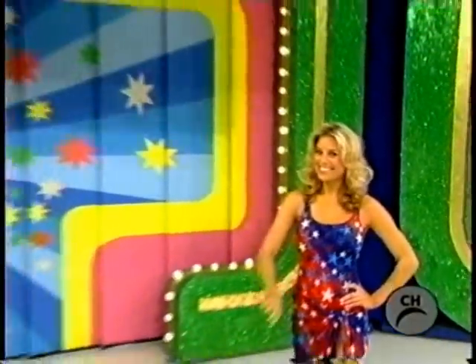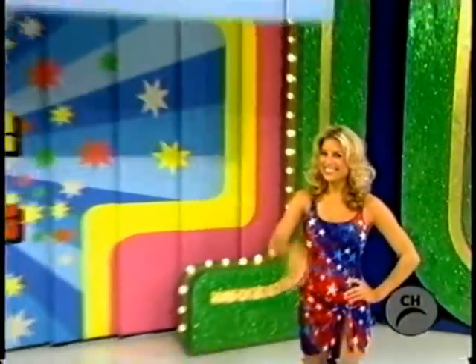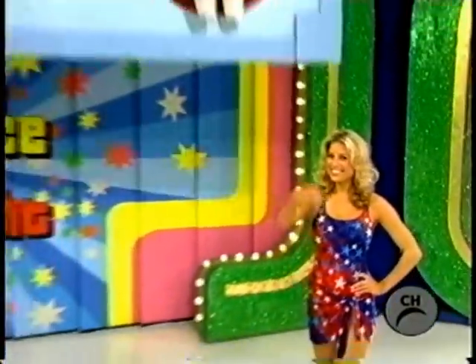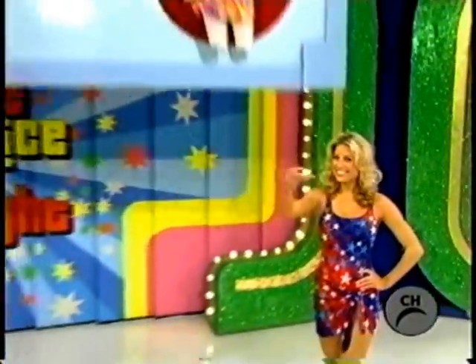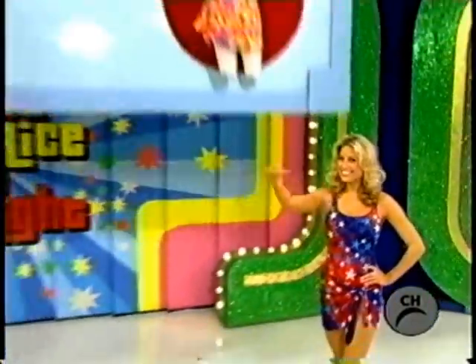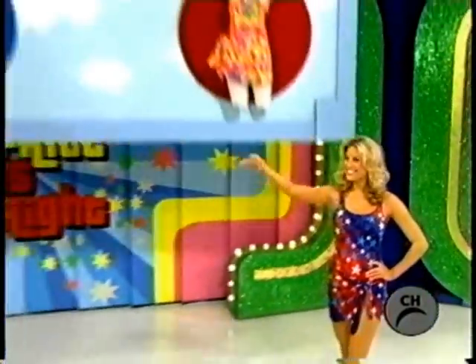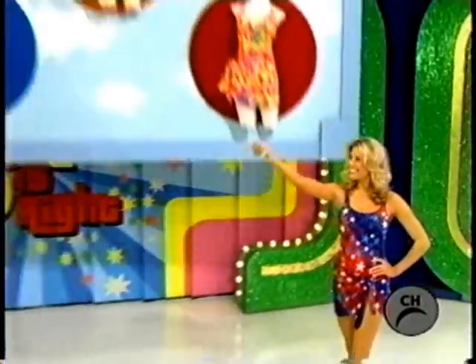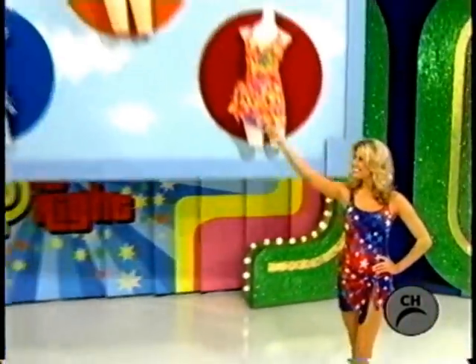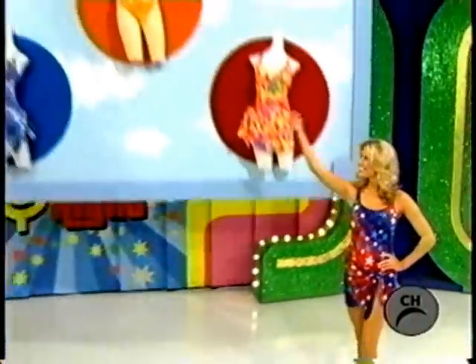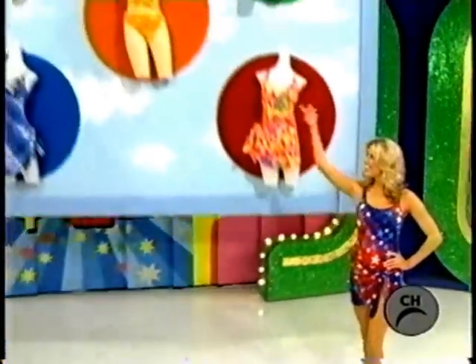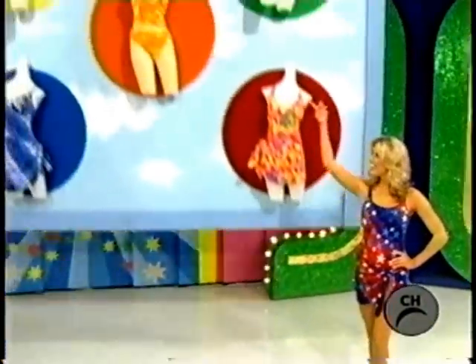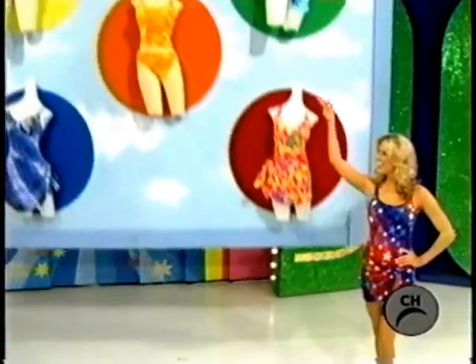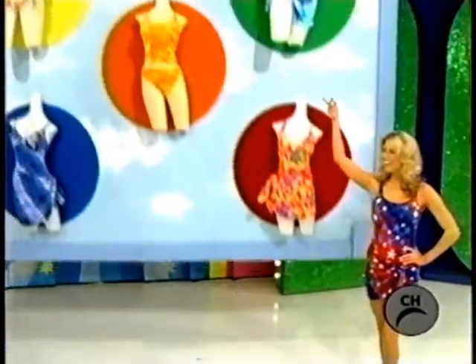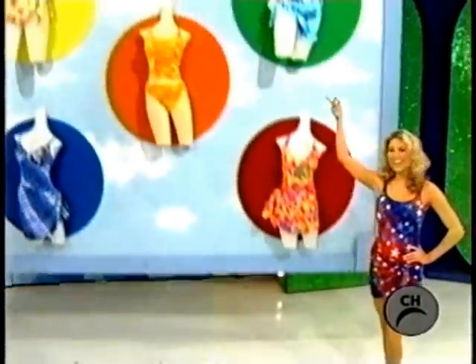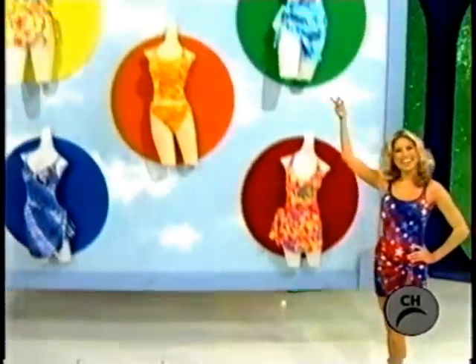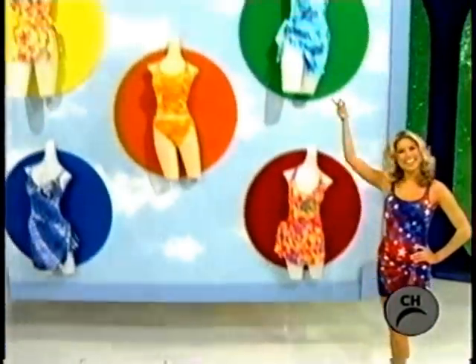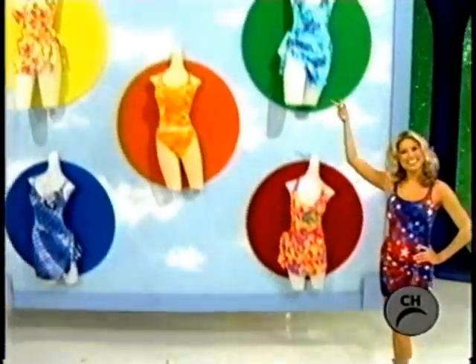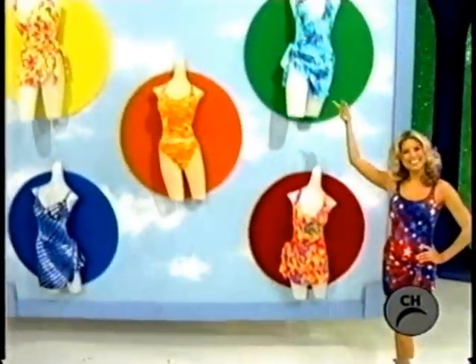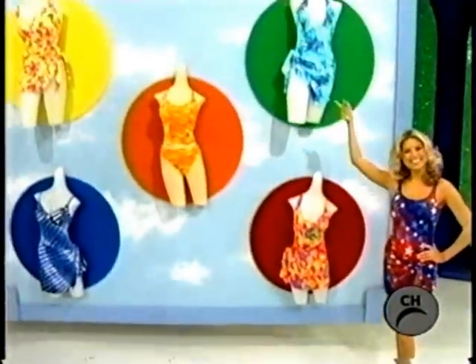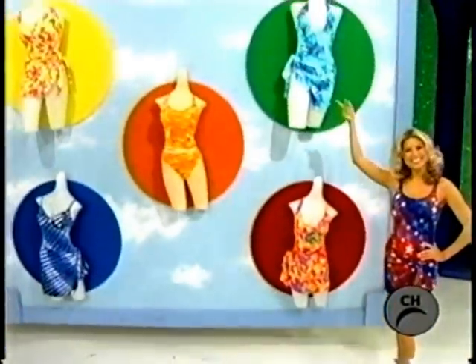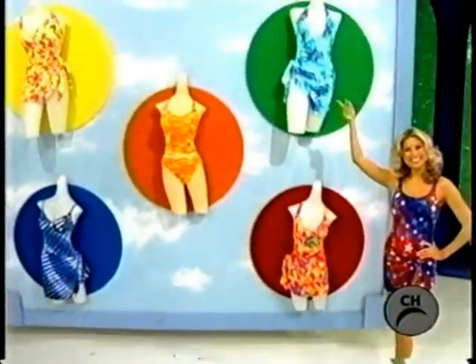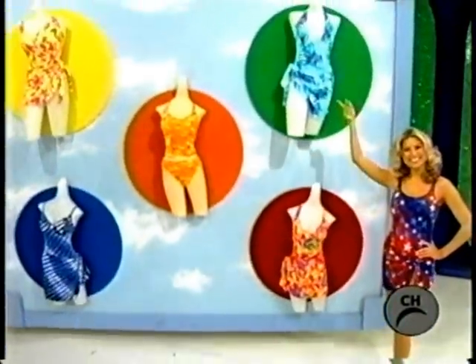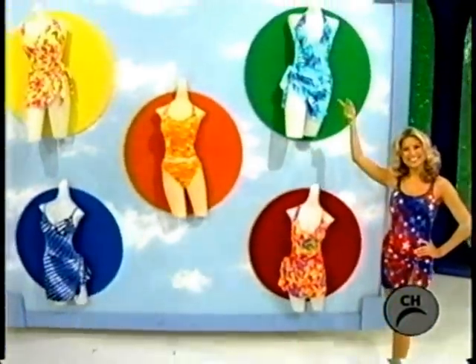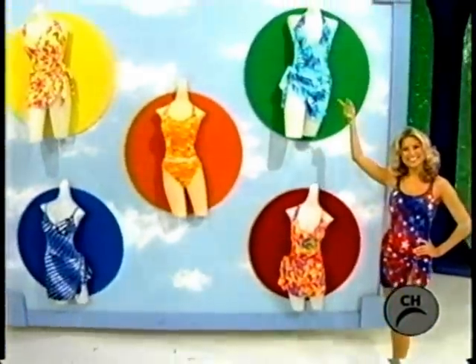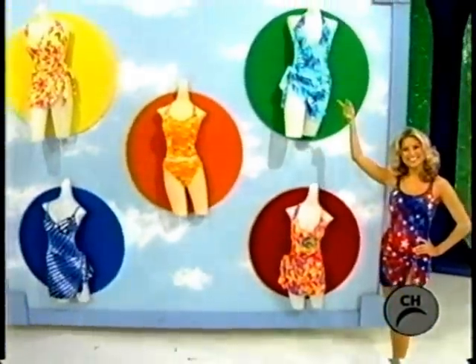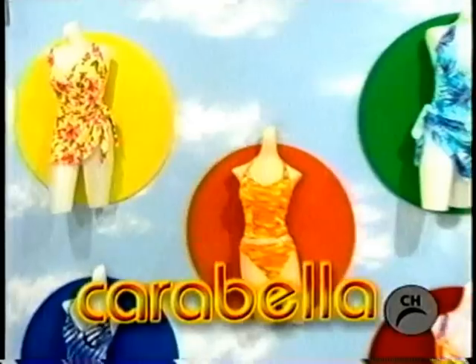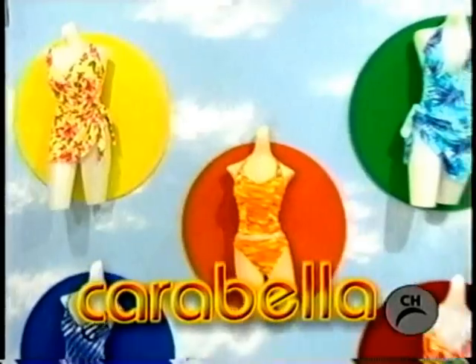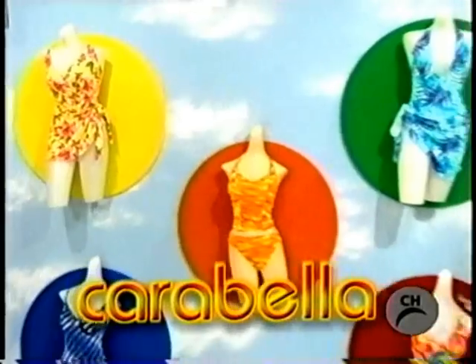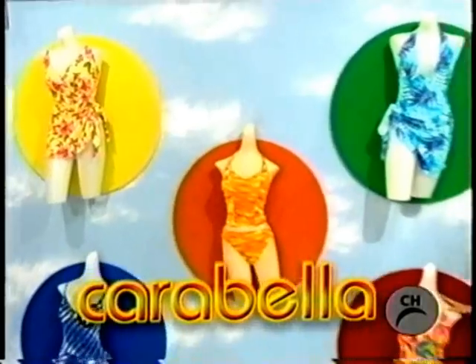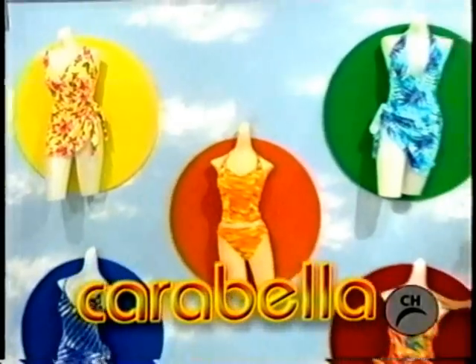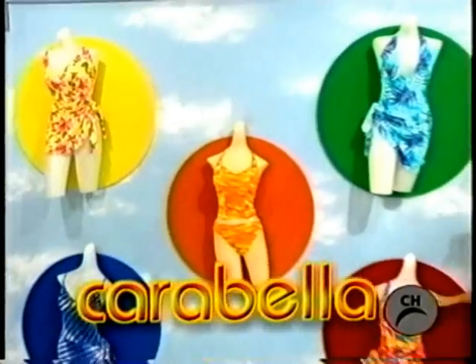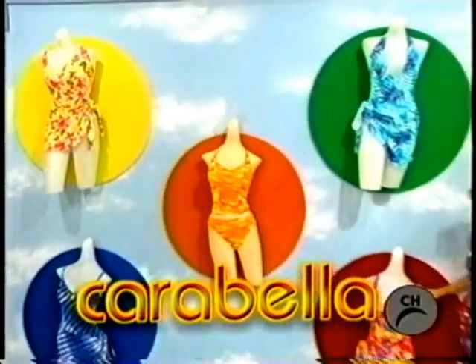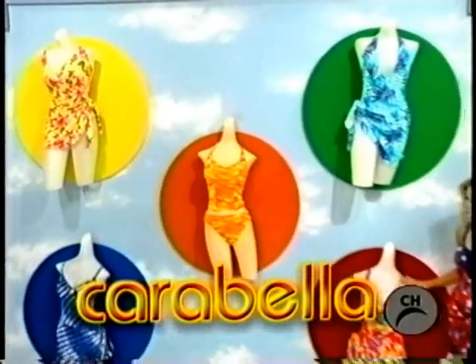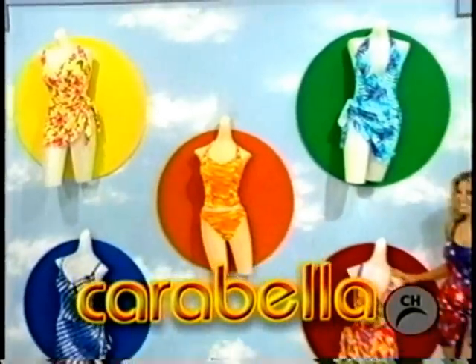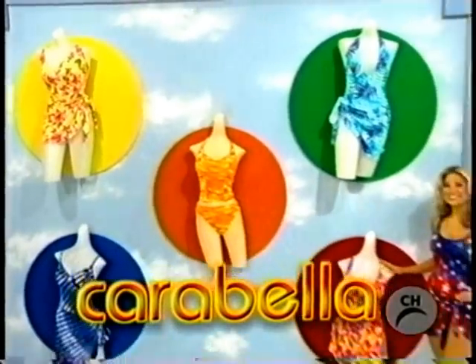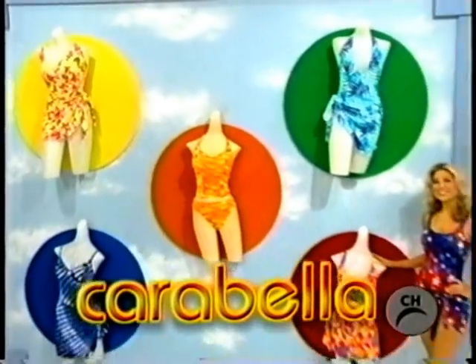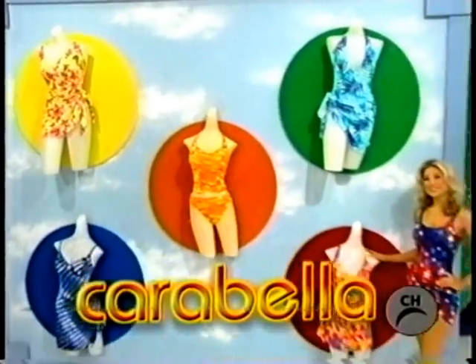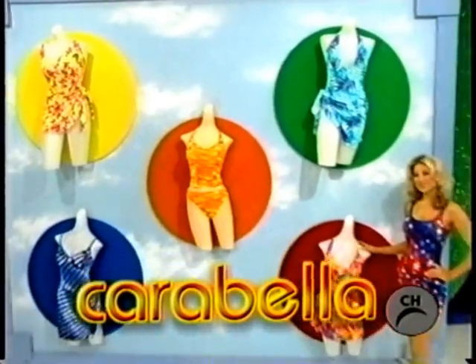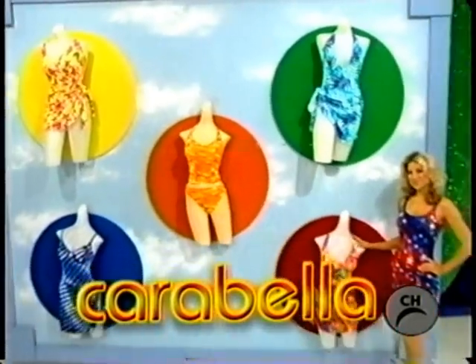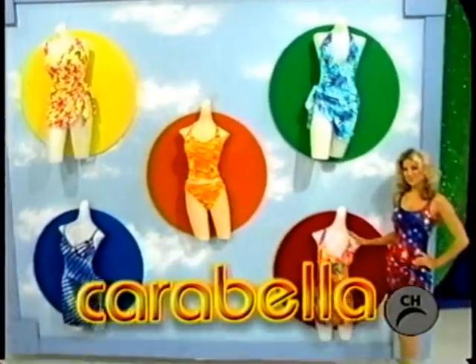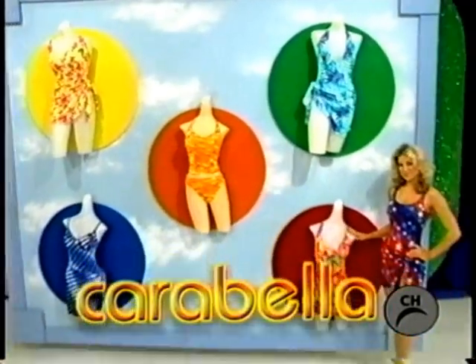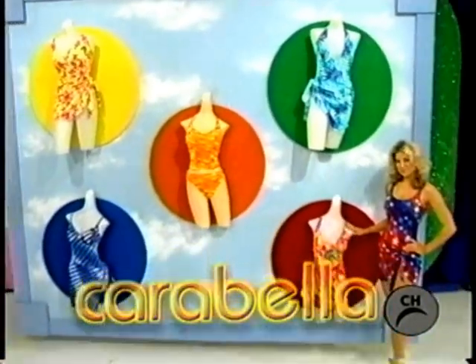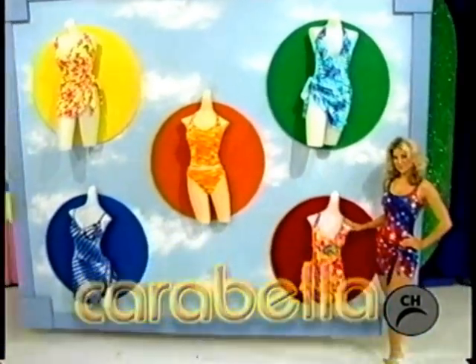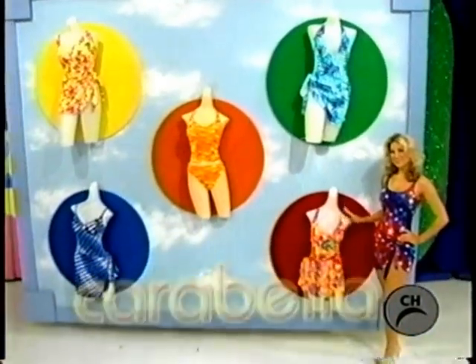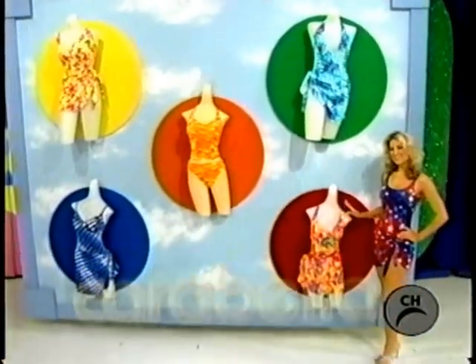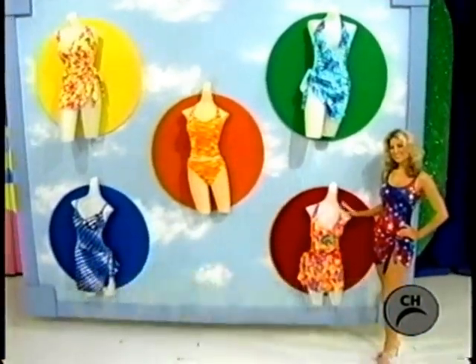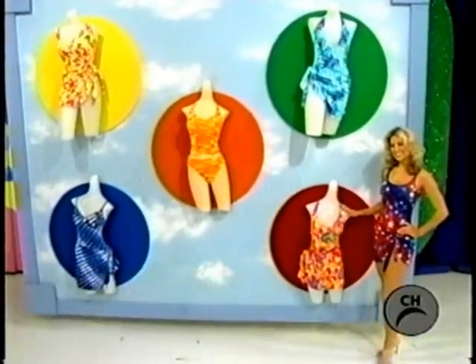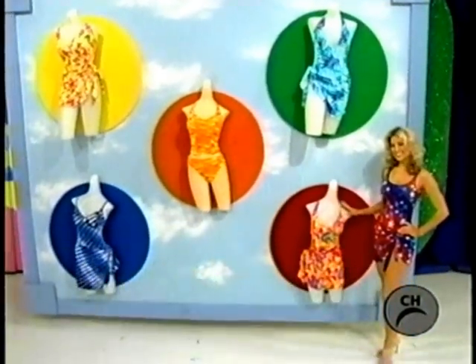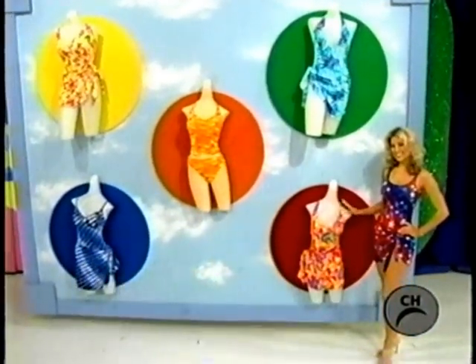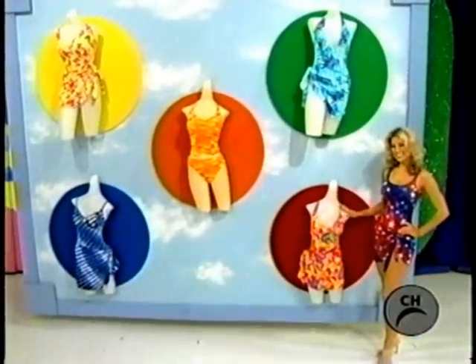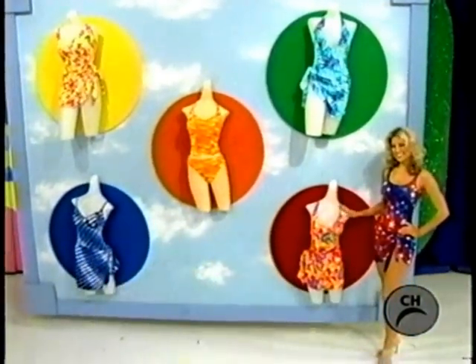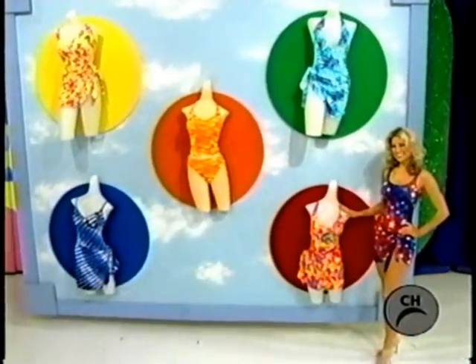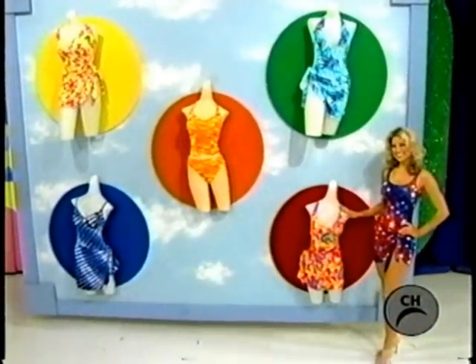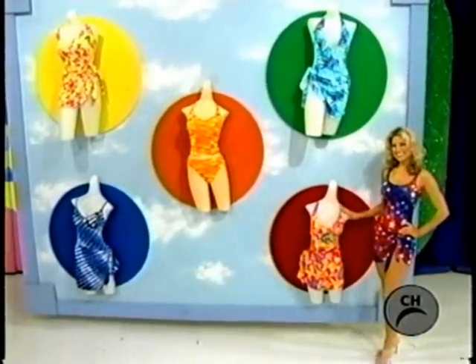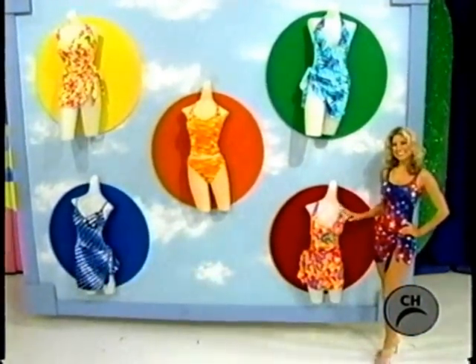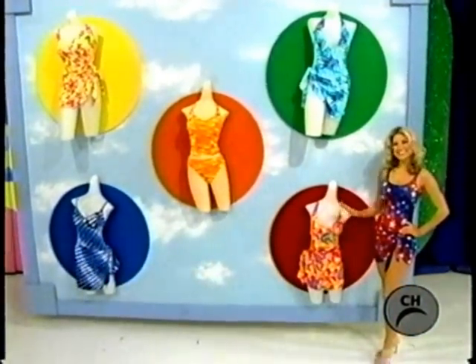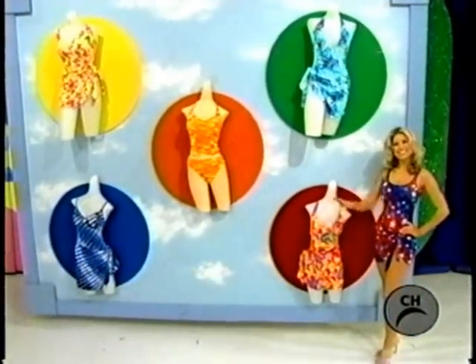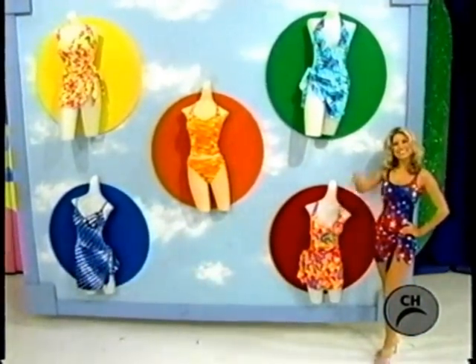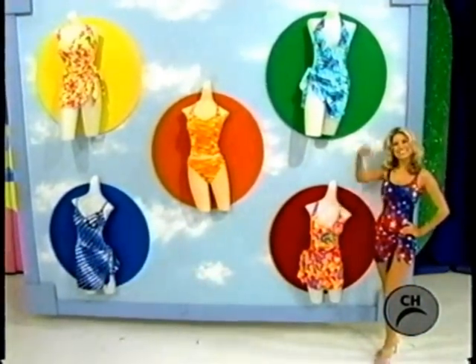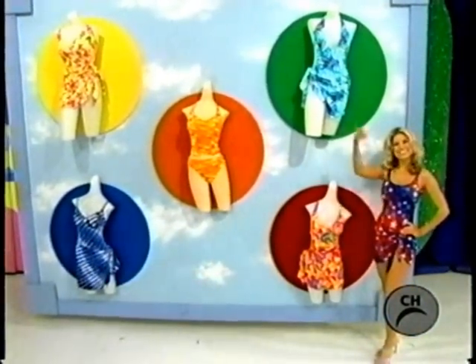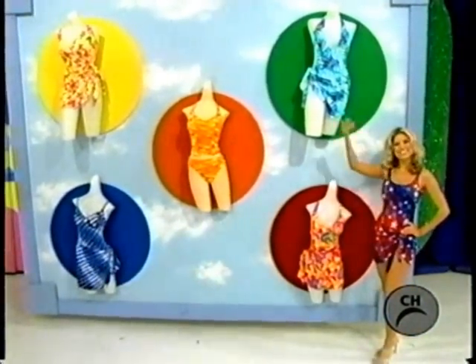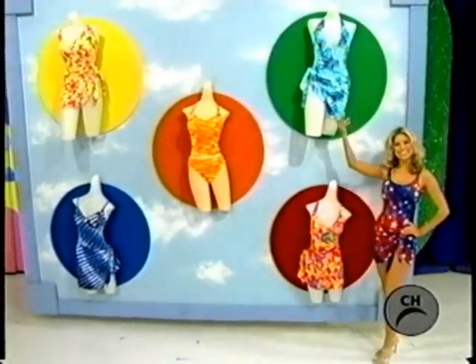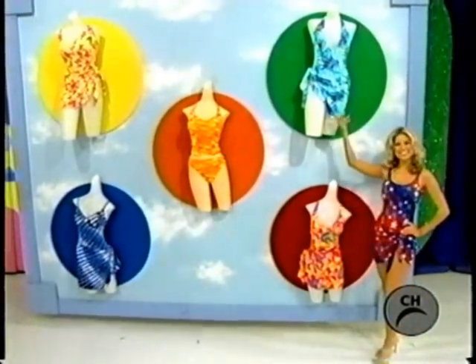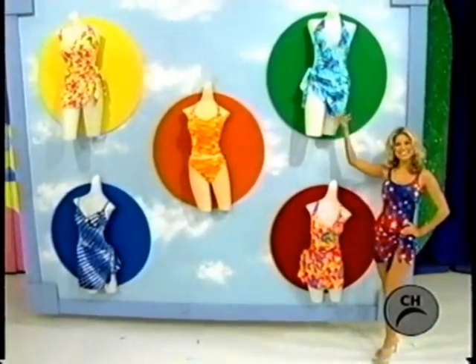New Swimwear! Prongs, which are made of the finest Antron Nylon Lycra by DuPont, from Carabella.